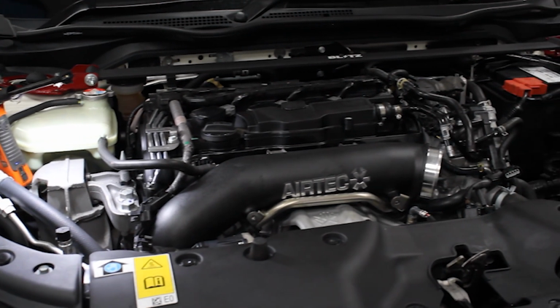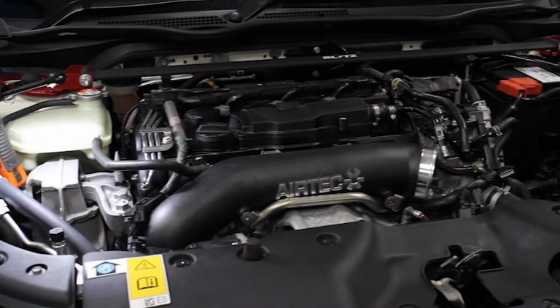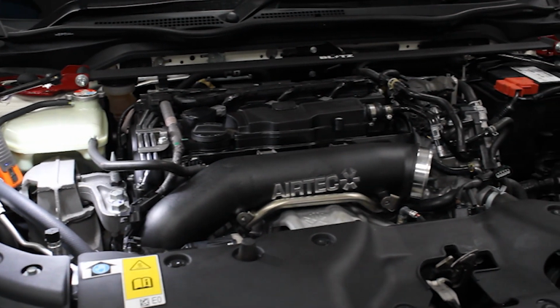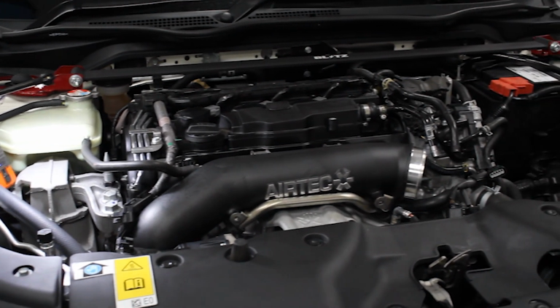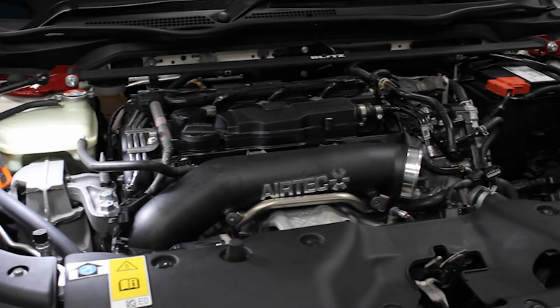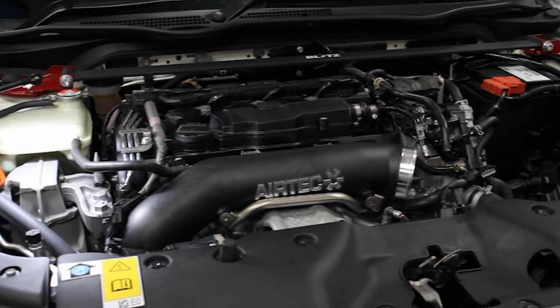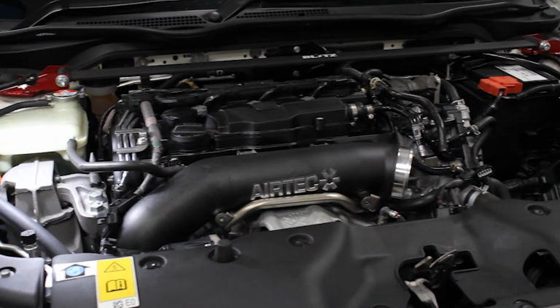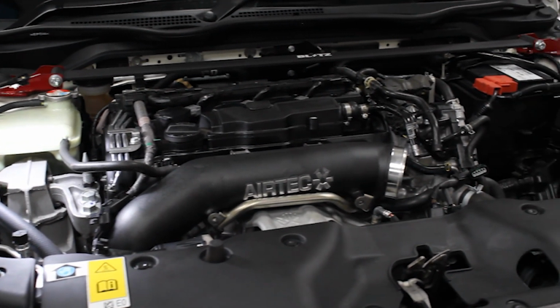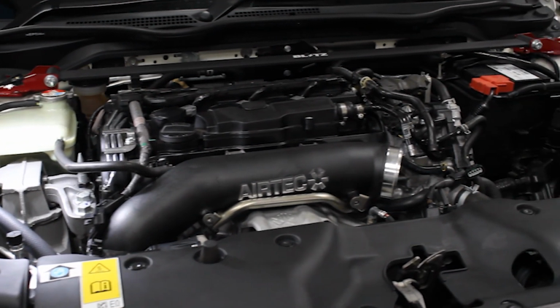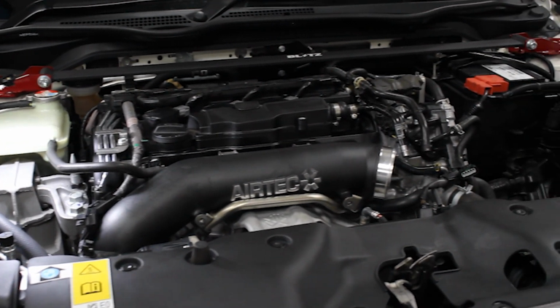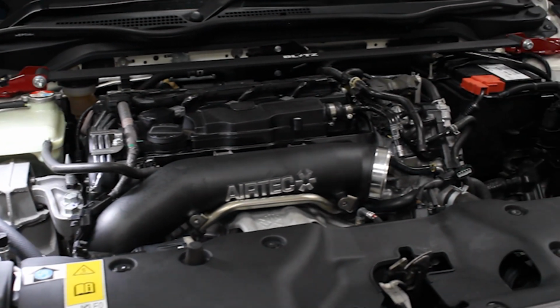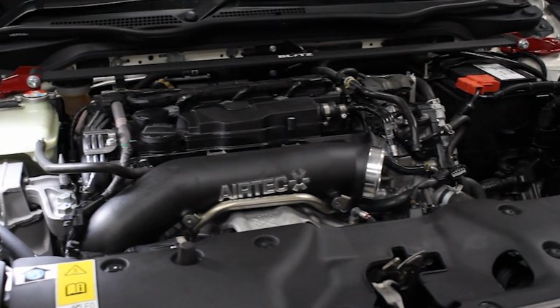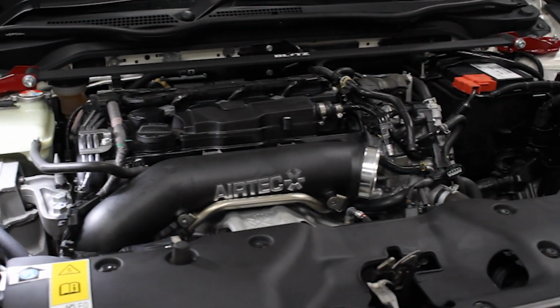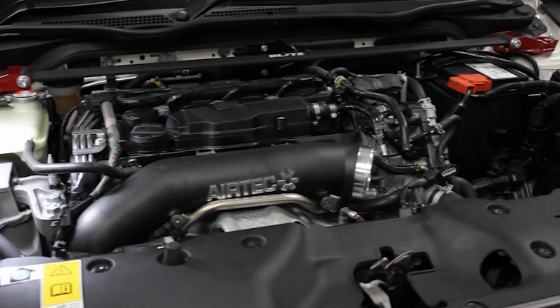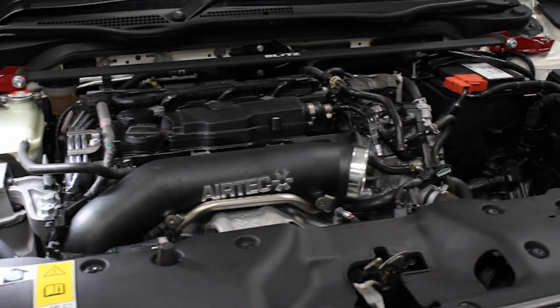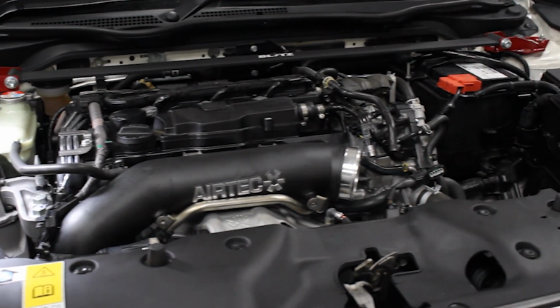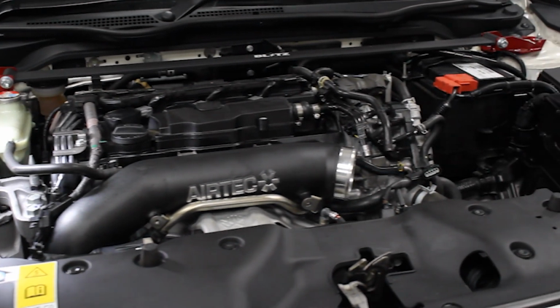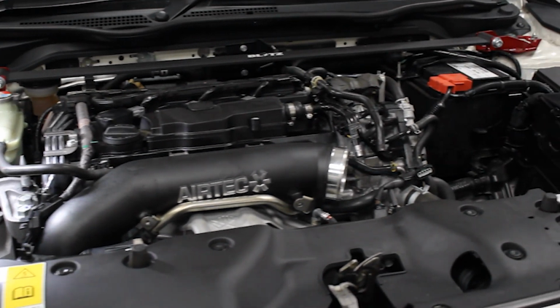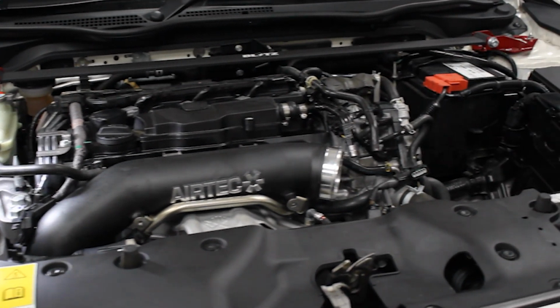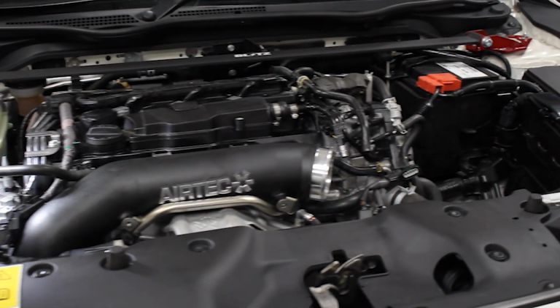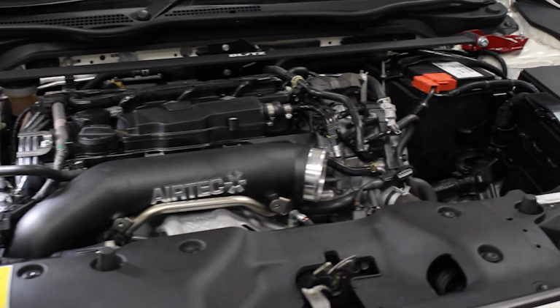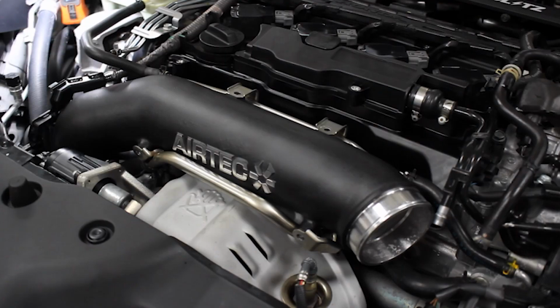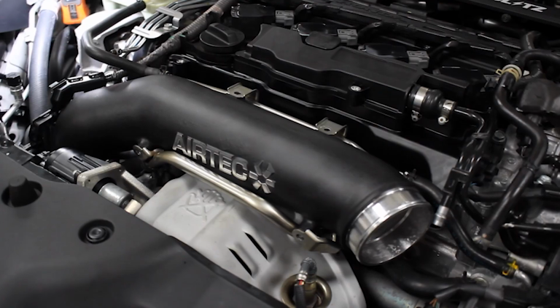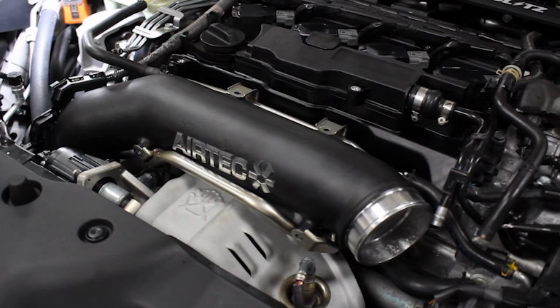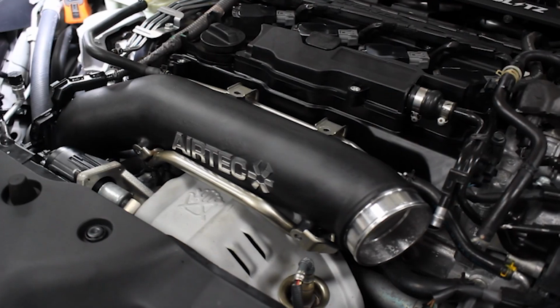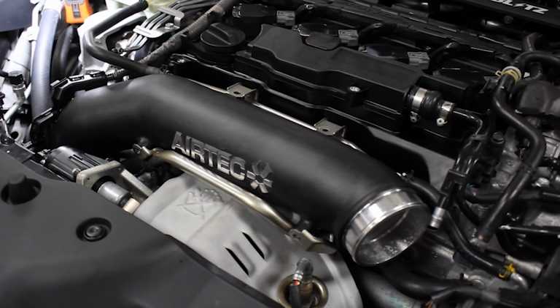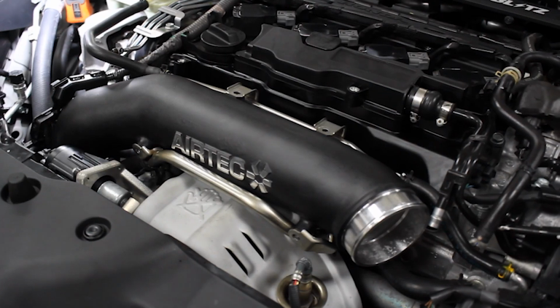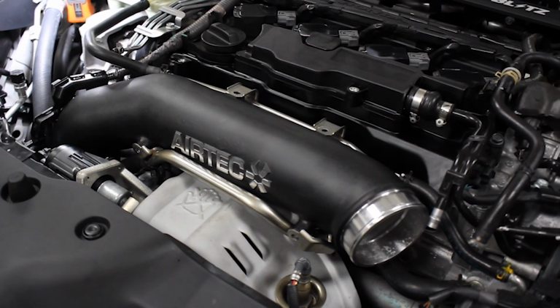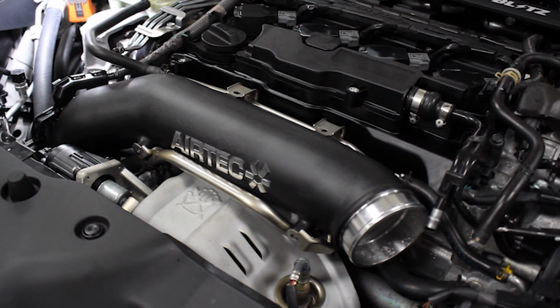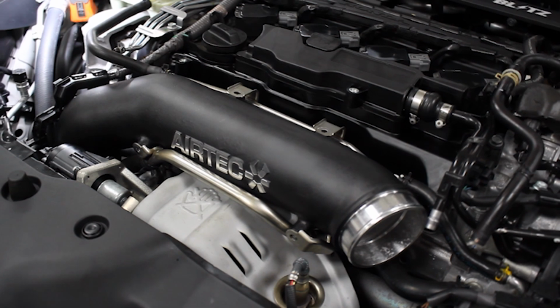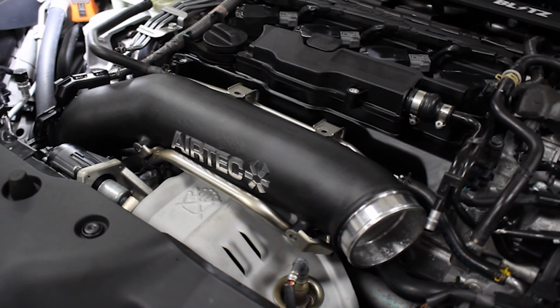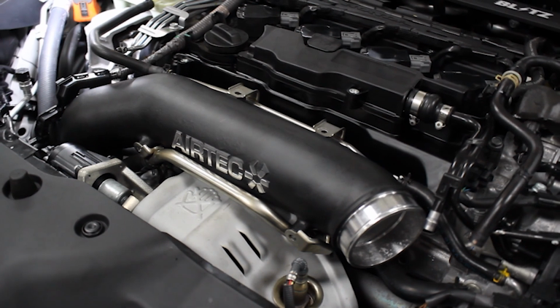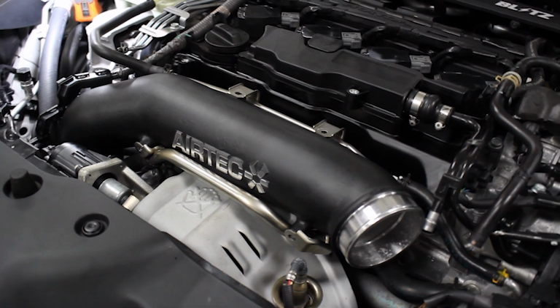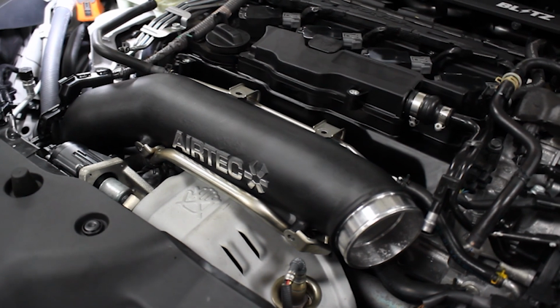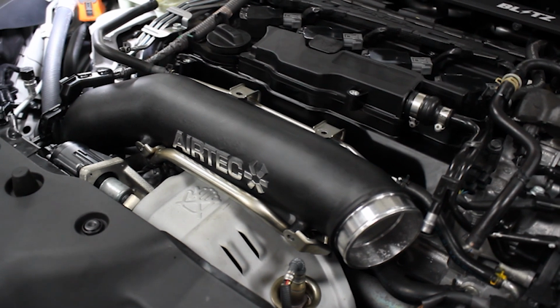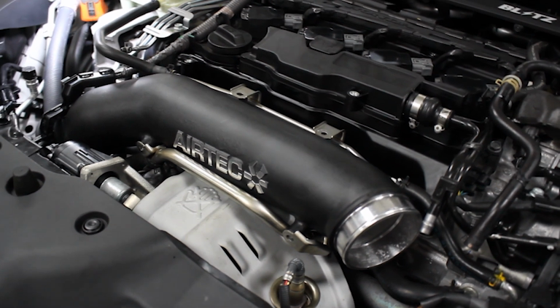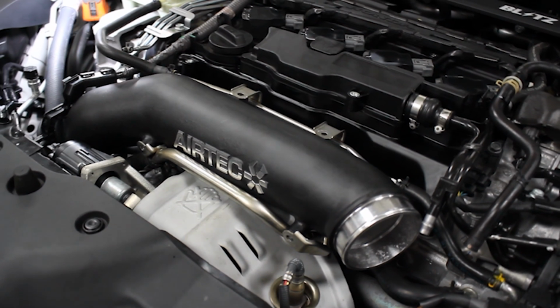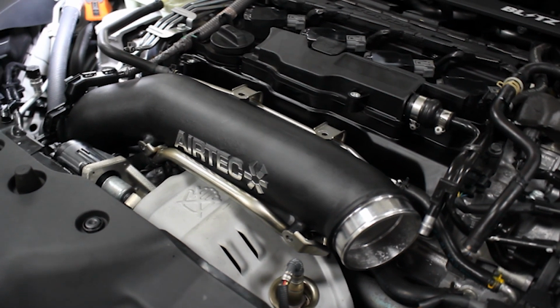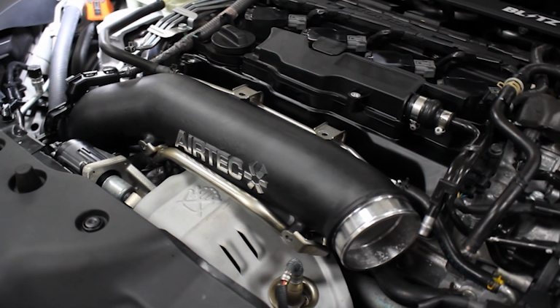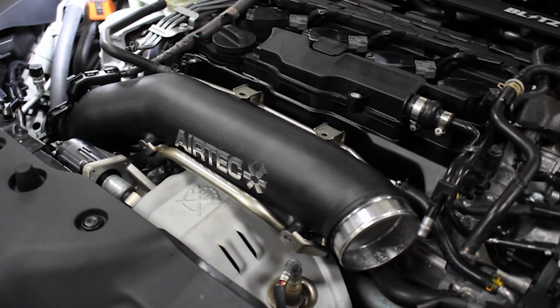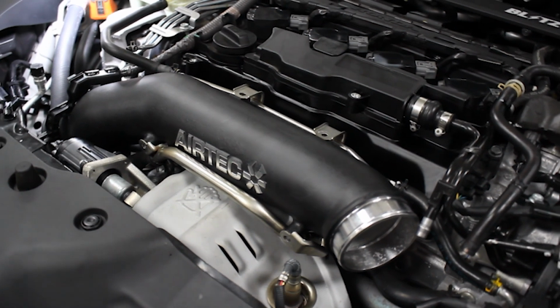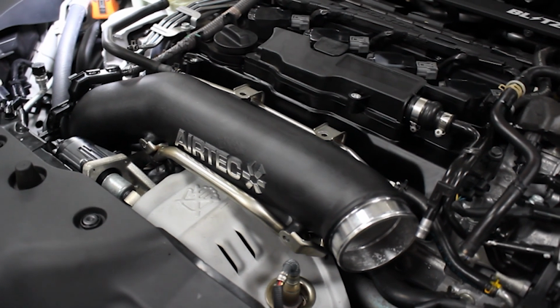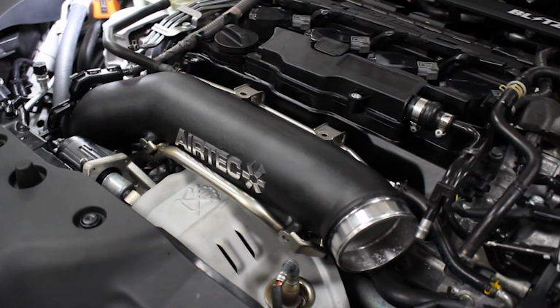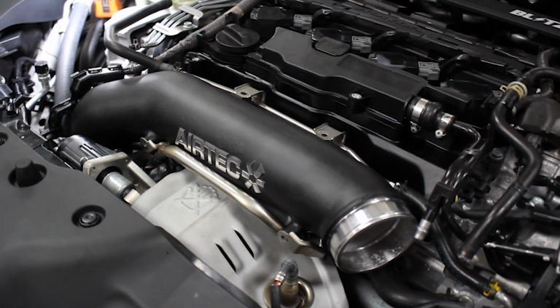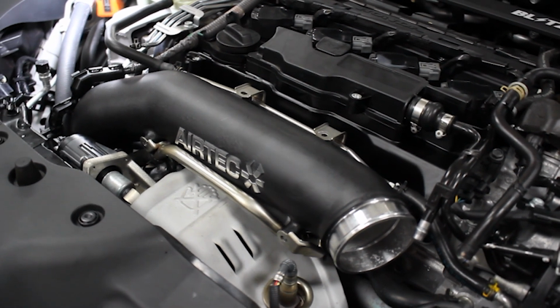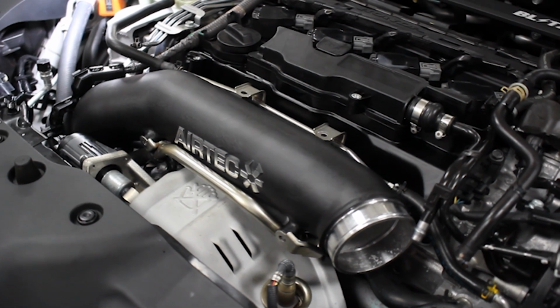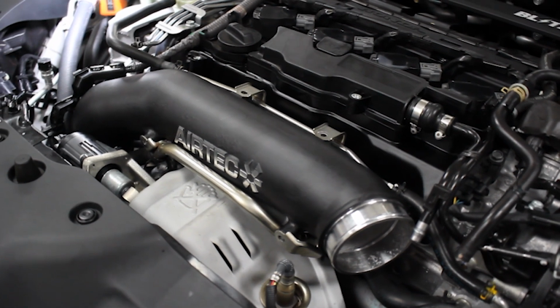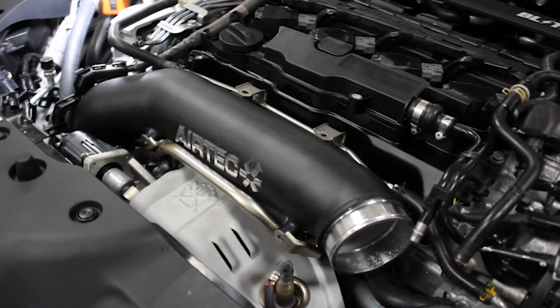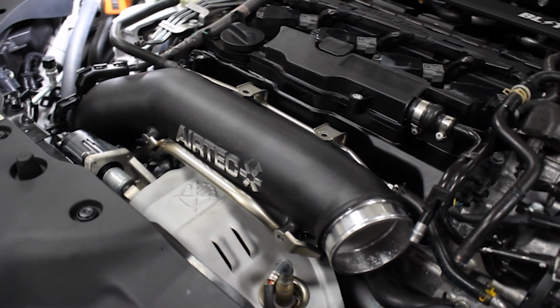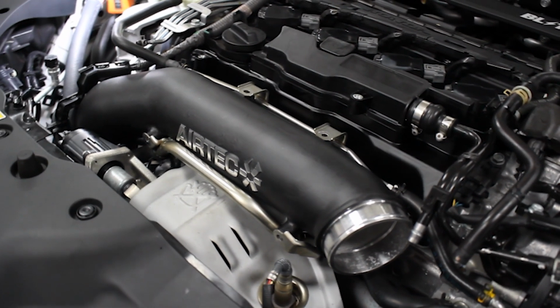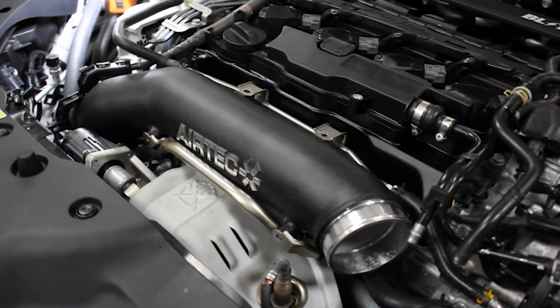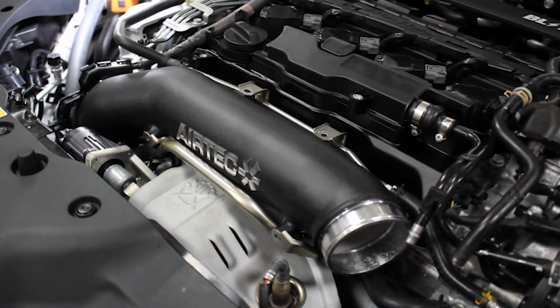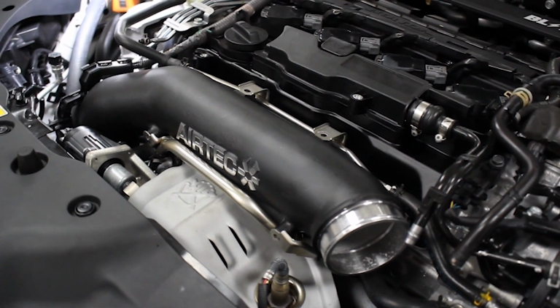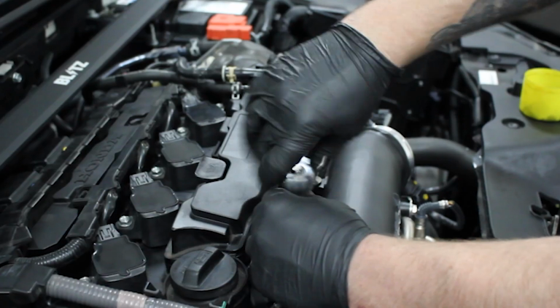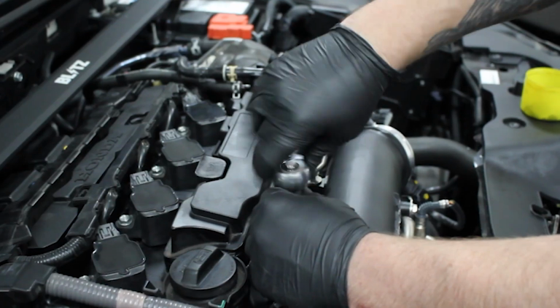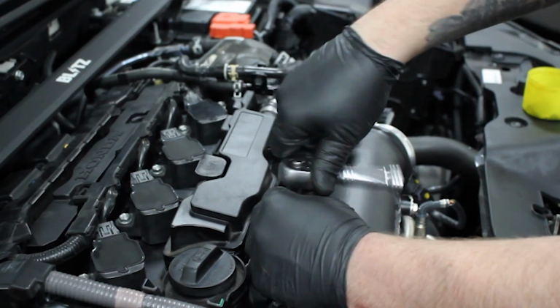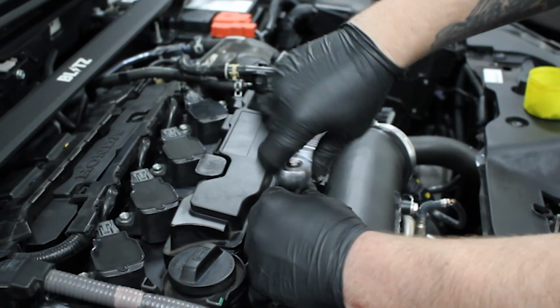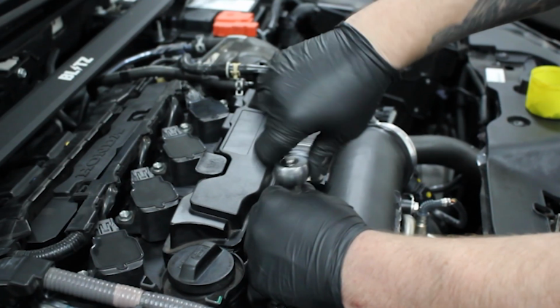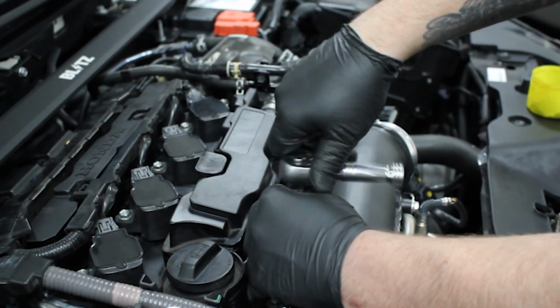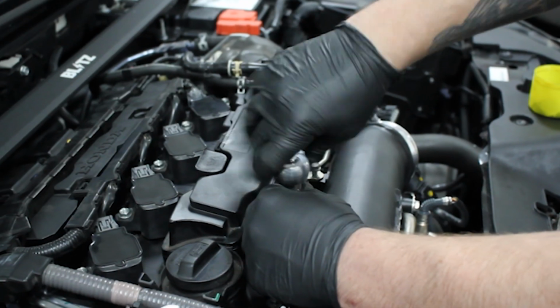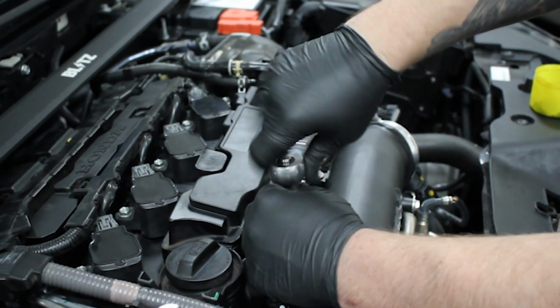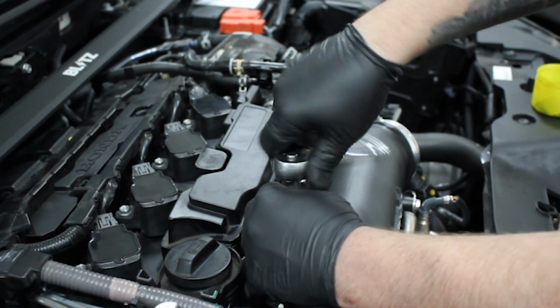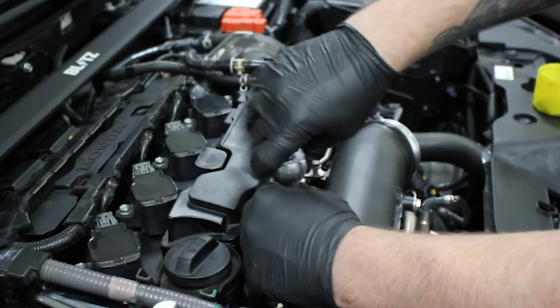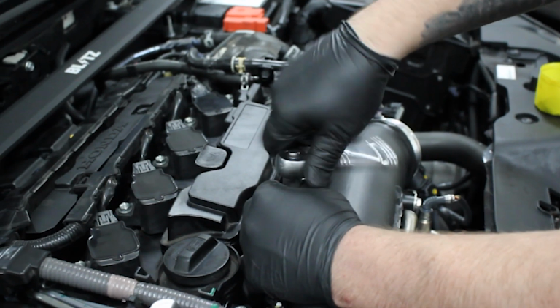Moving back into the engine bay, the customer is supplying his own Airtek turbo charge pipe as well as an Airtek induction kit.